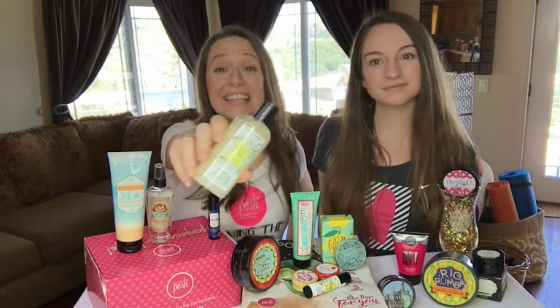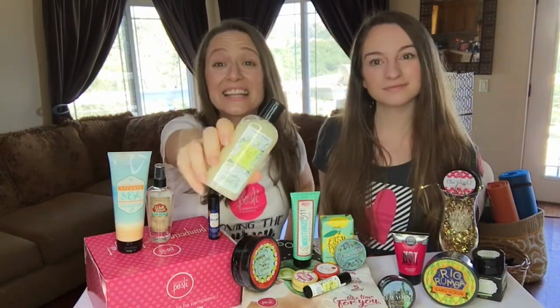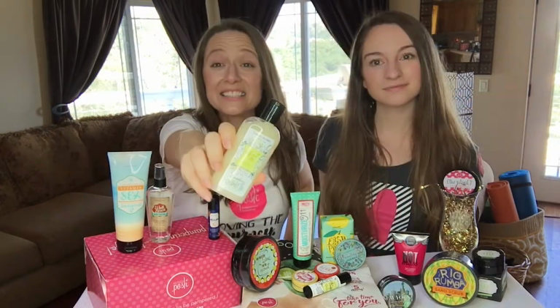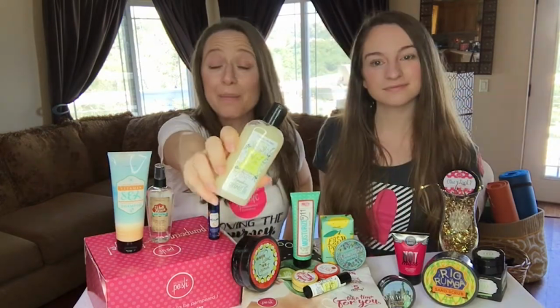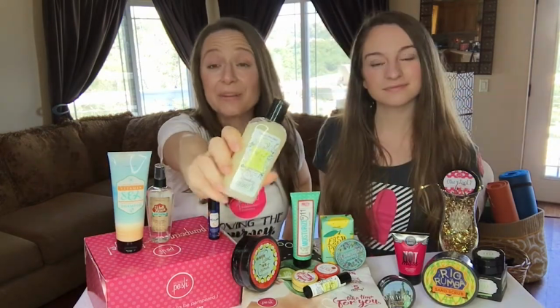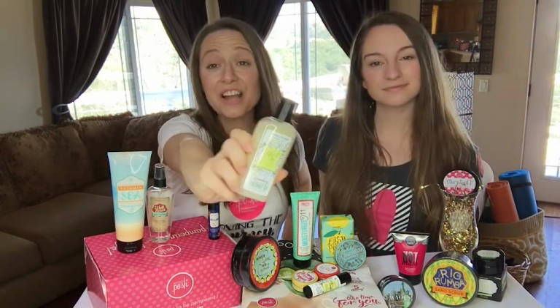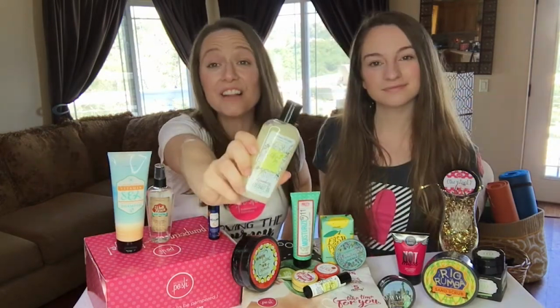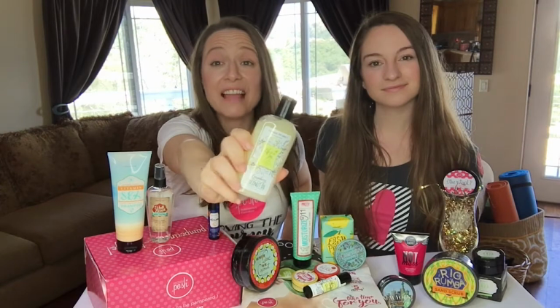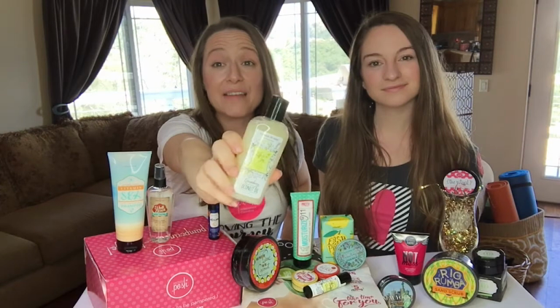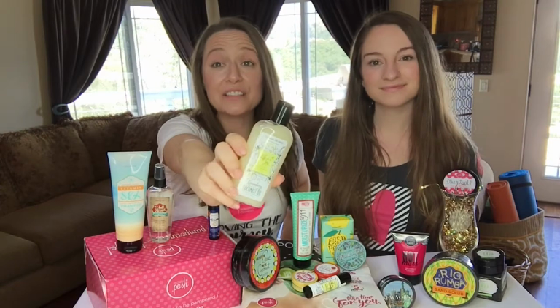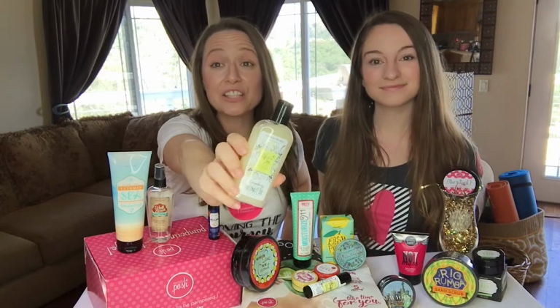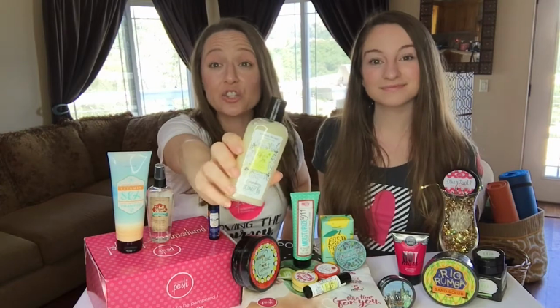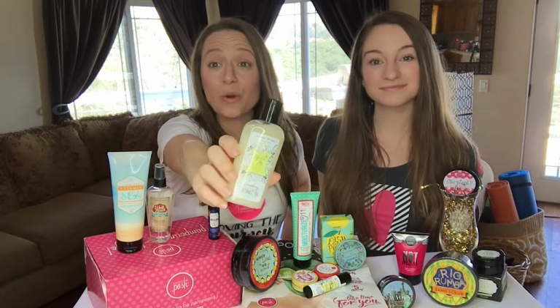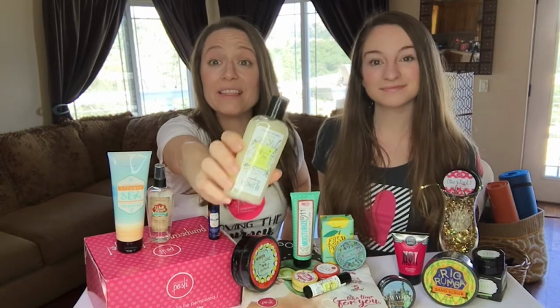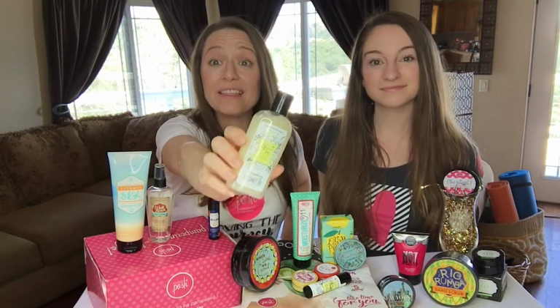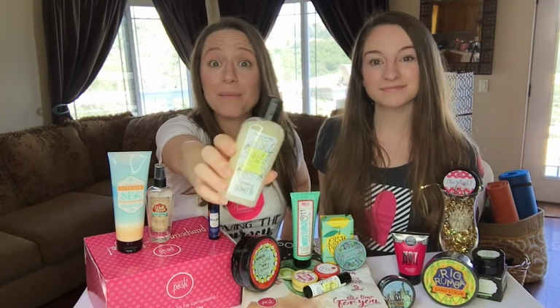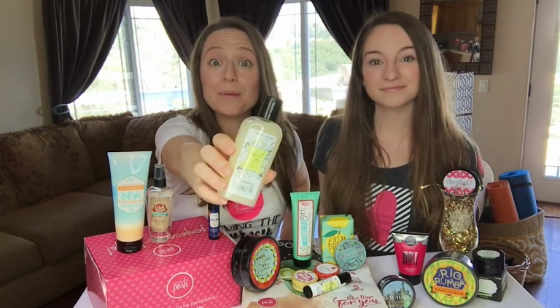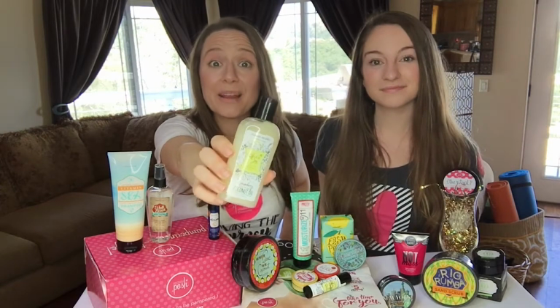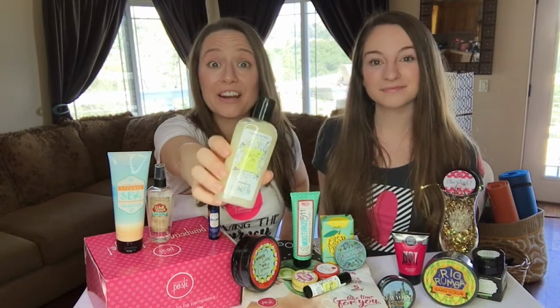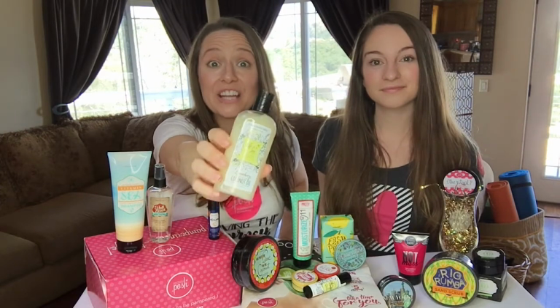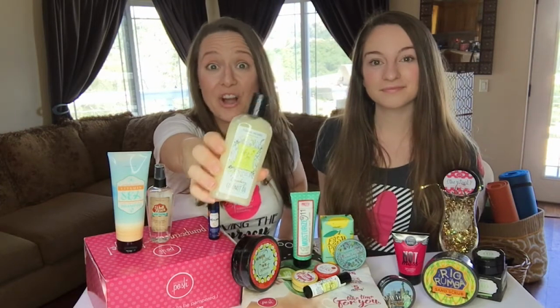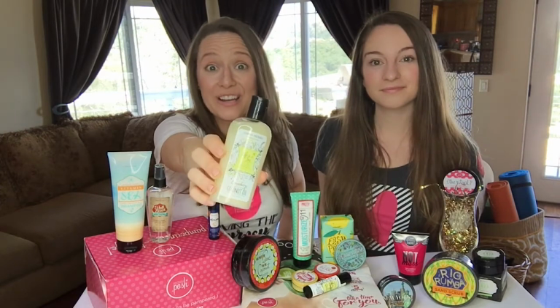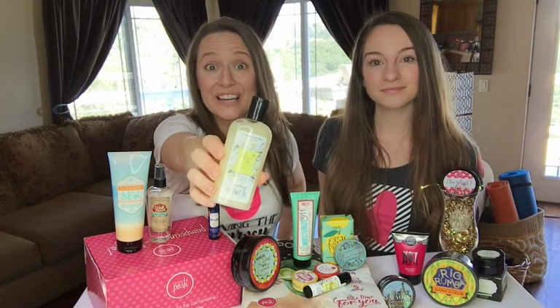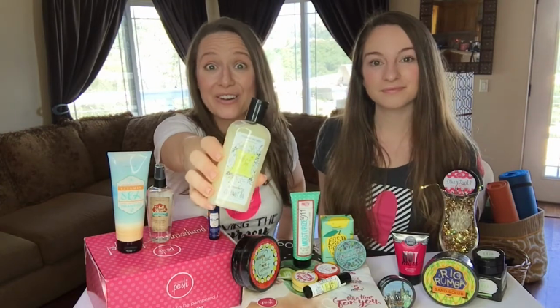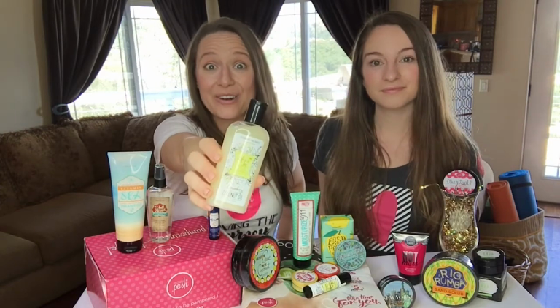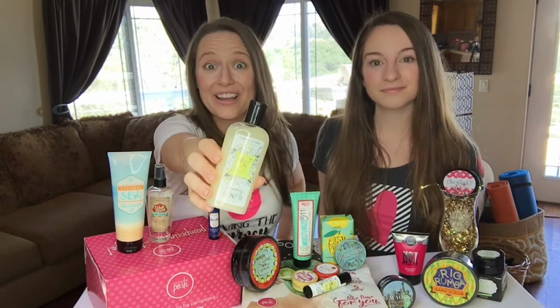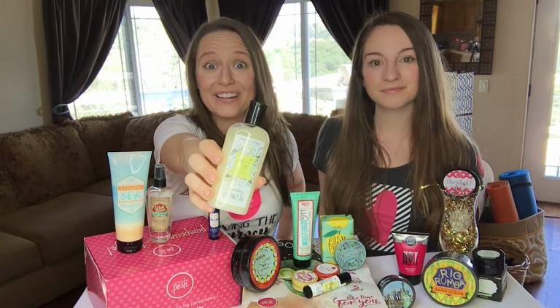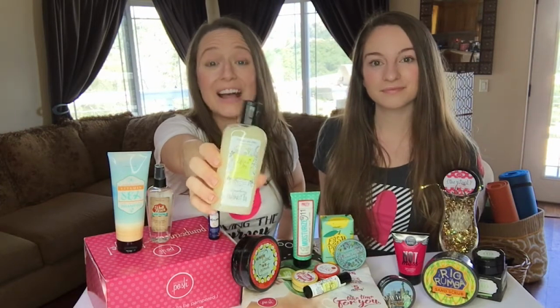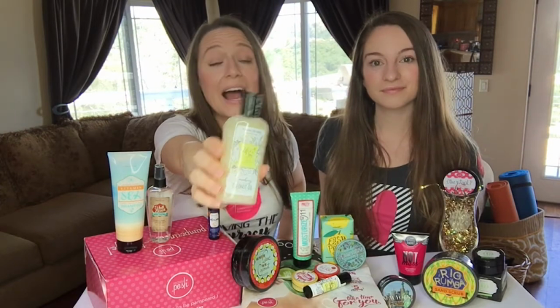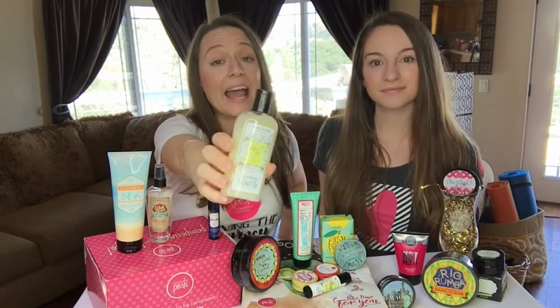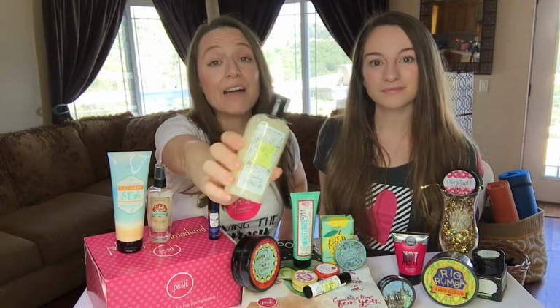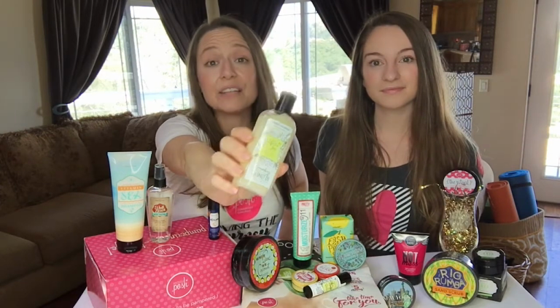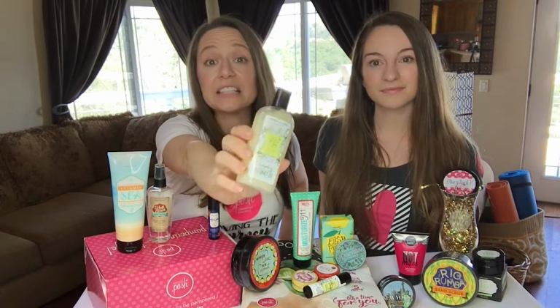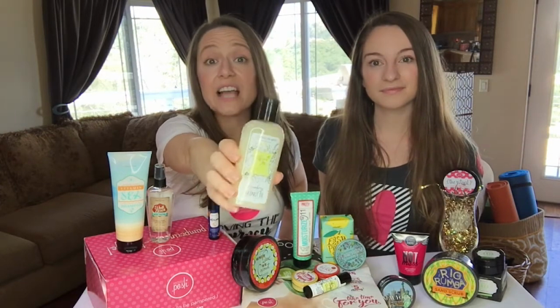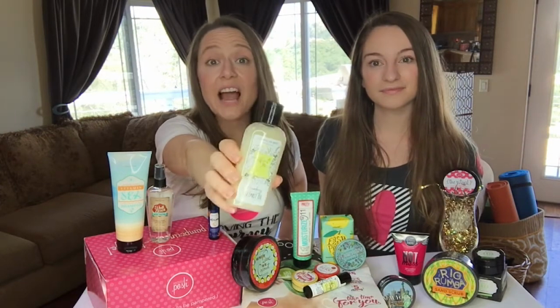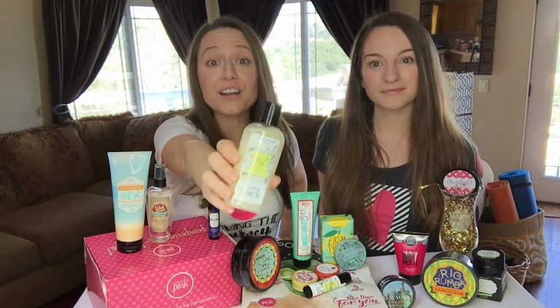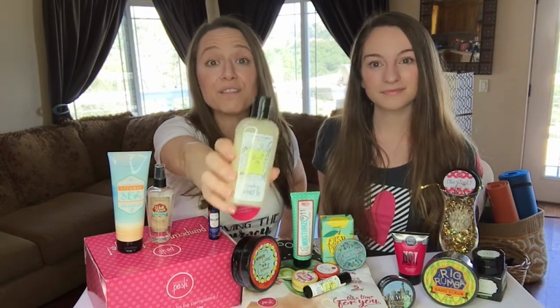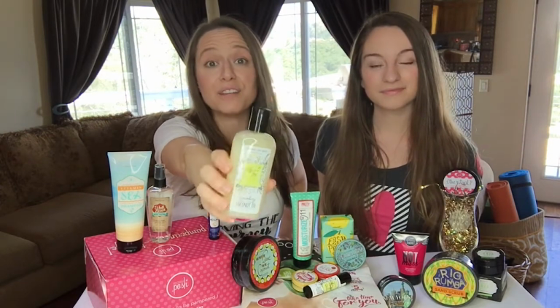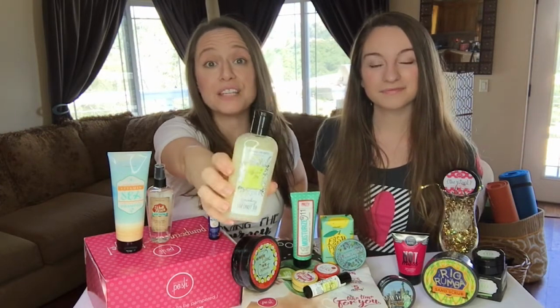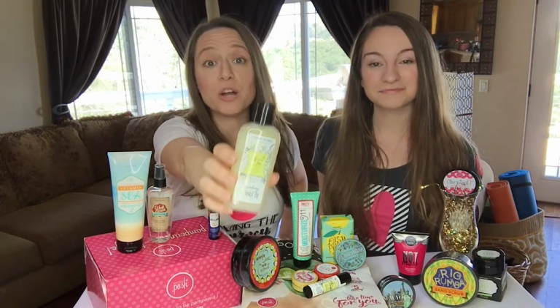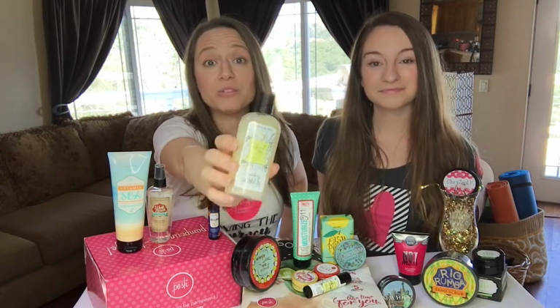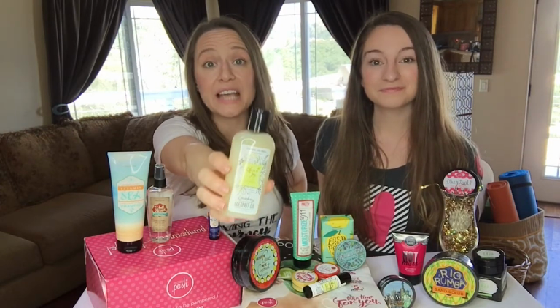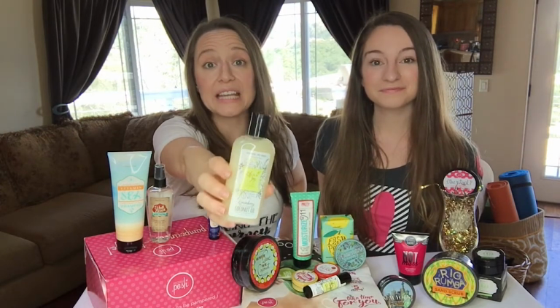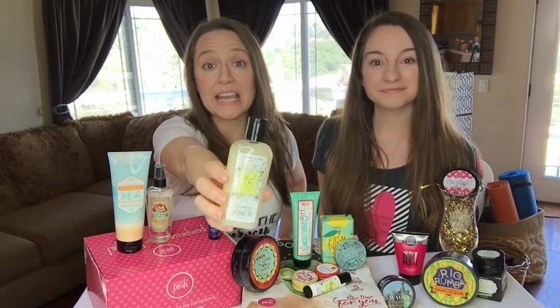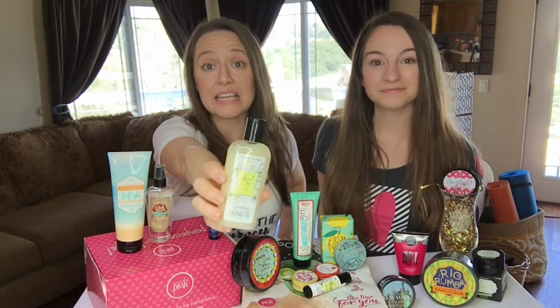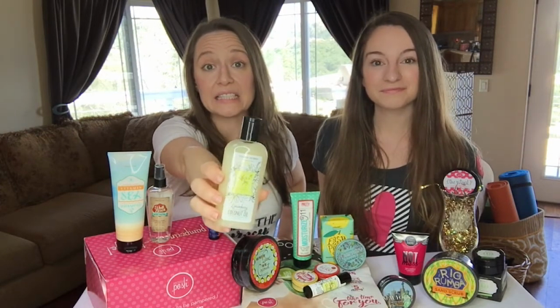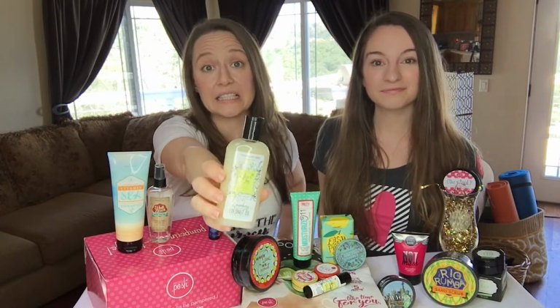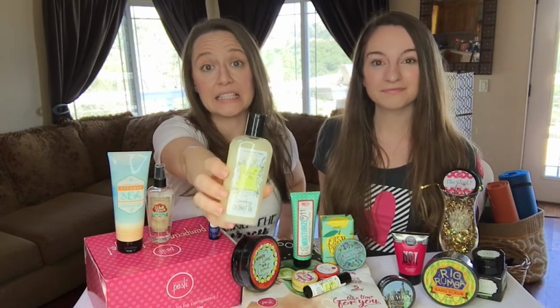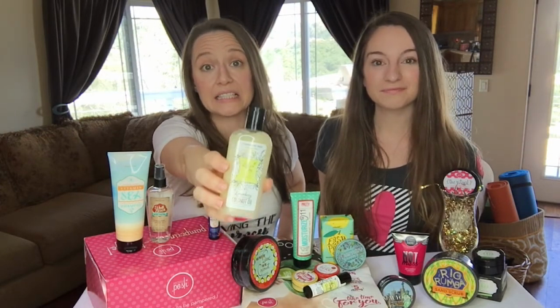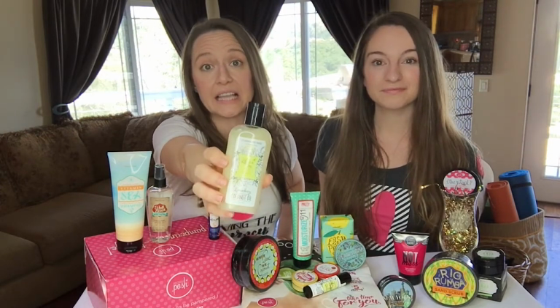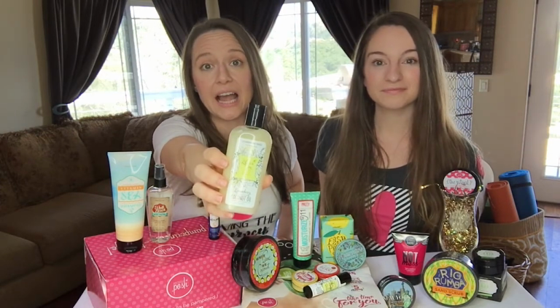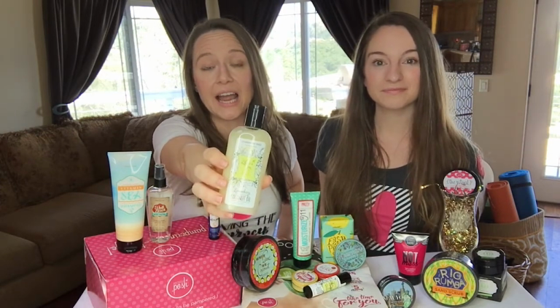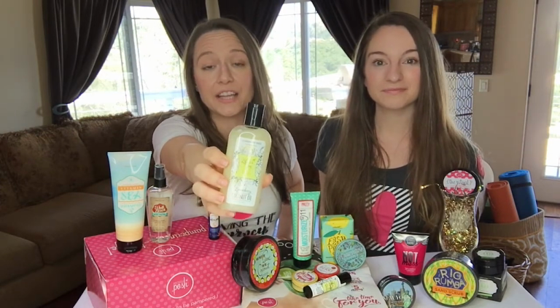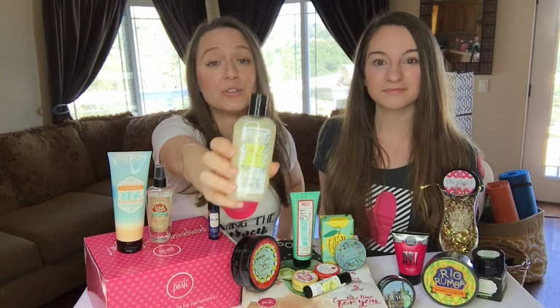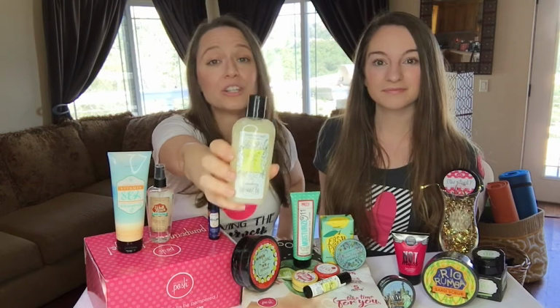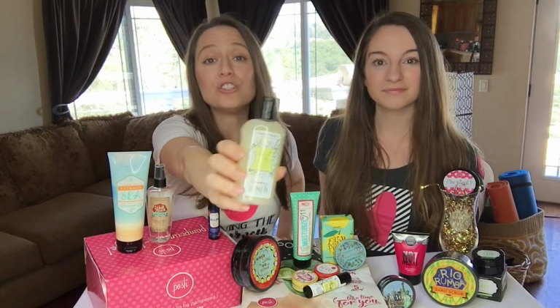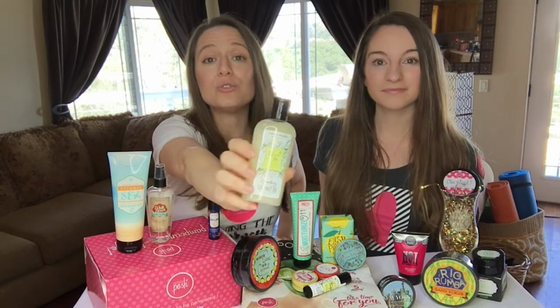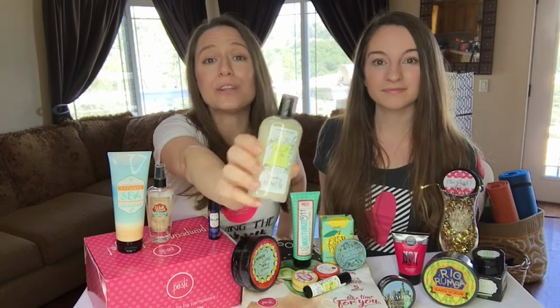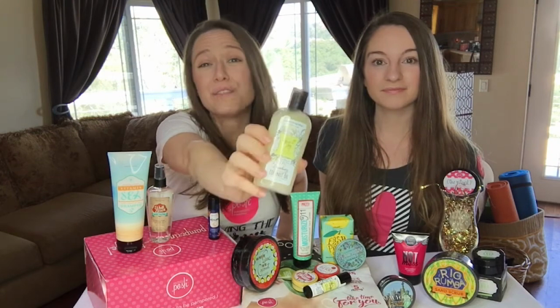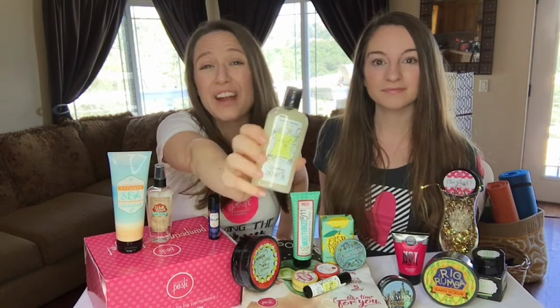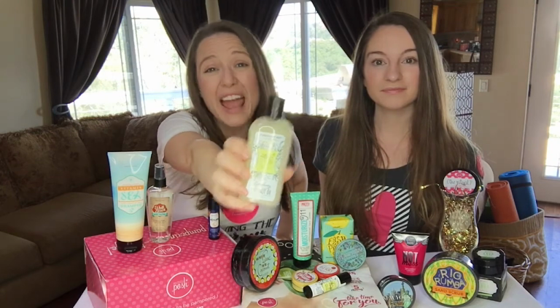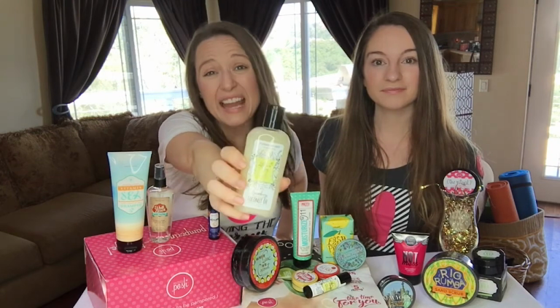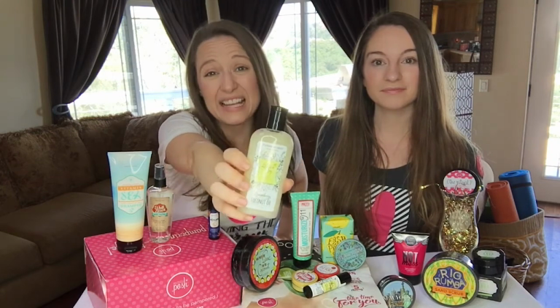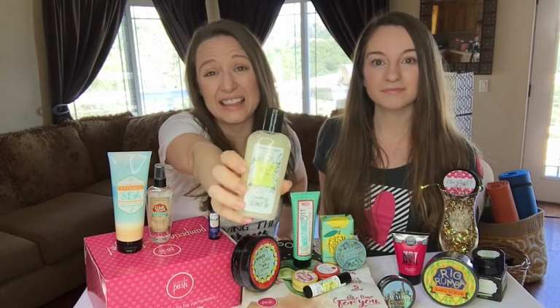Next up is the Life is a Joy lemon berry coconut oil. There's an entire video dedicated to this product. You can use it for anything.